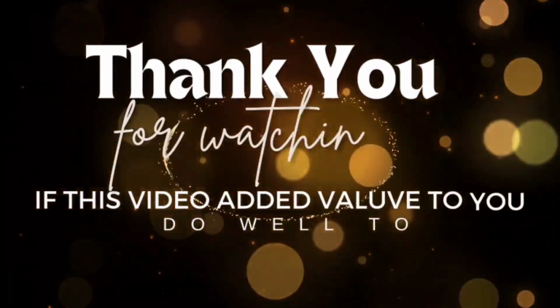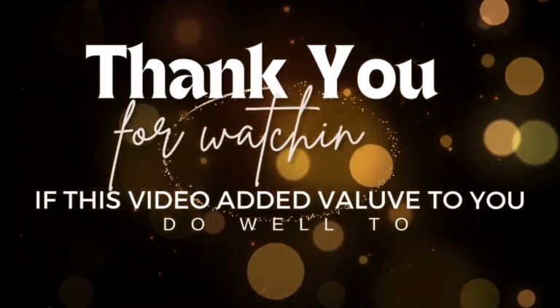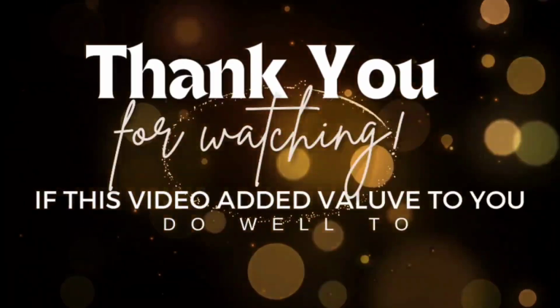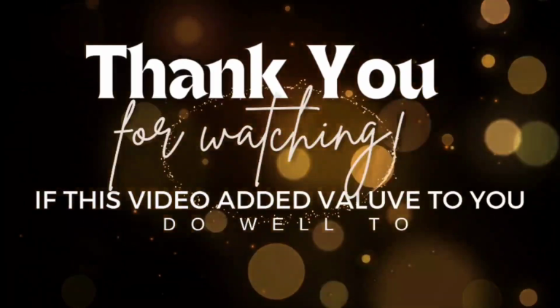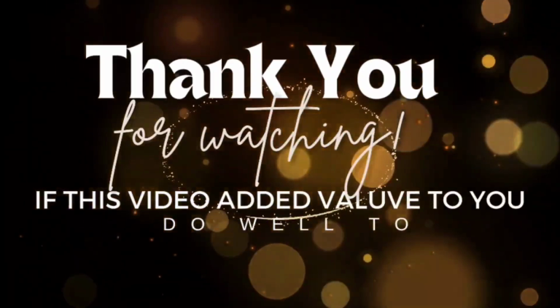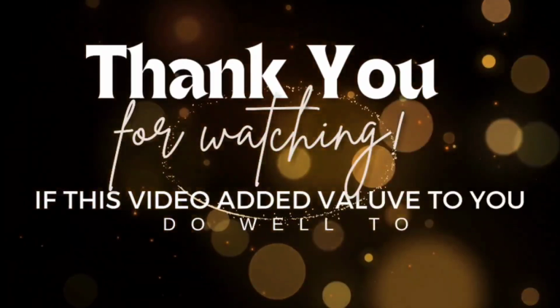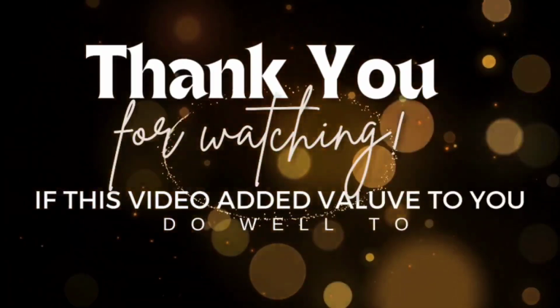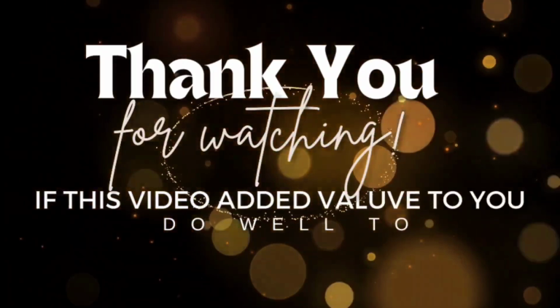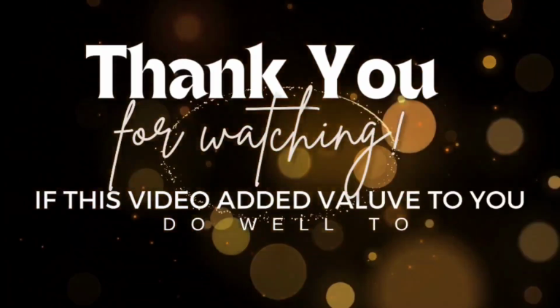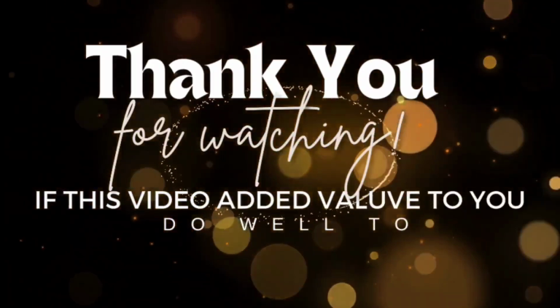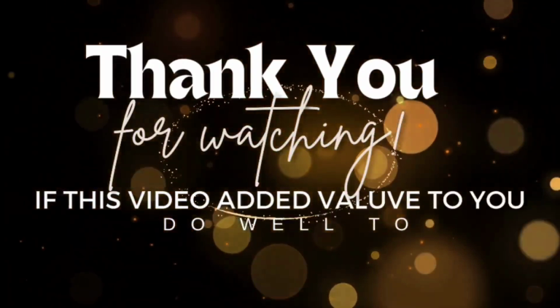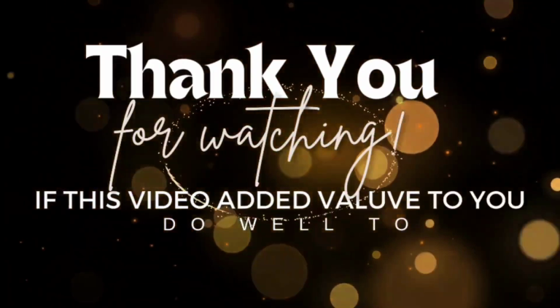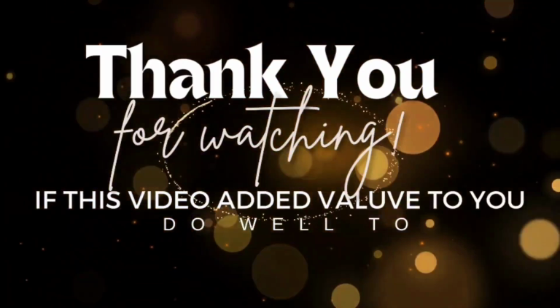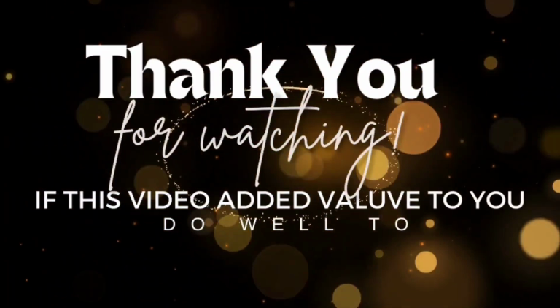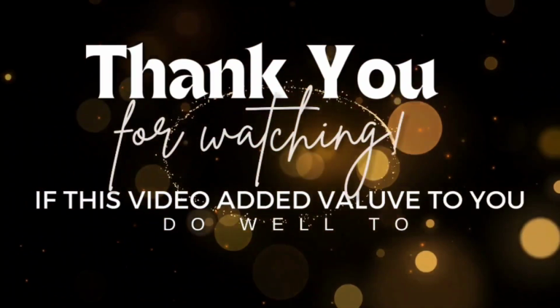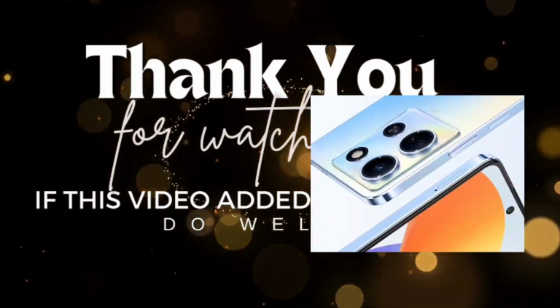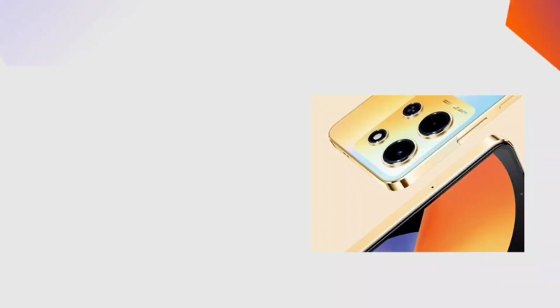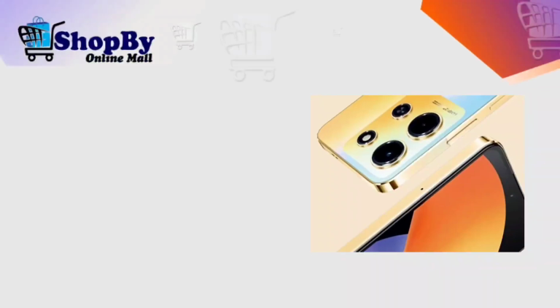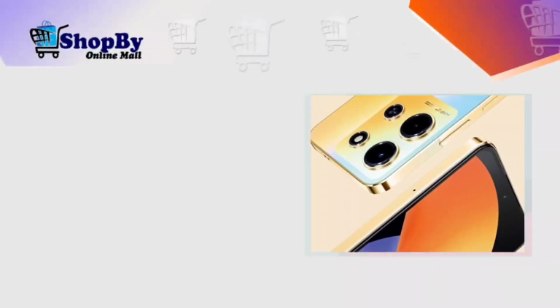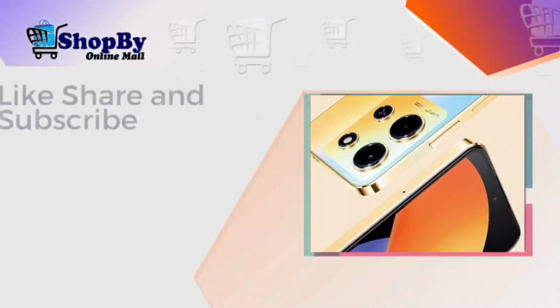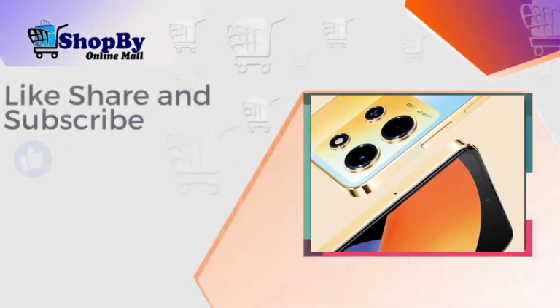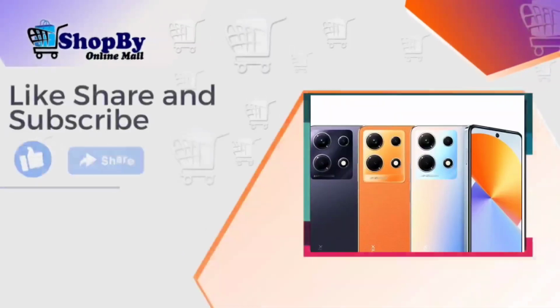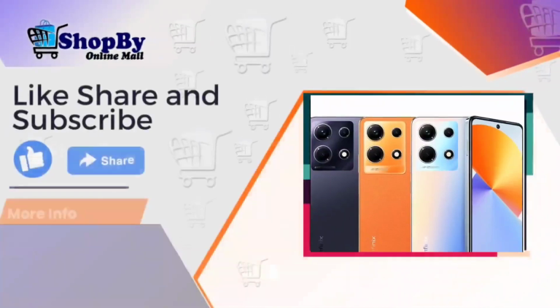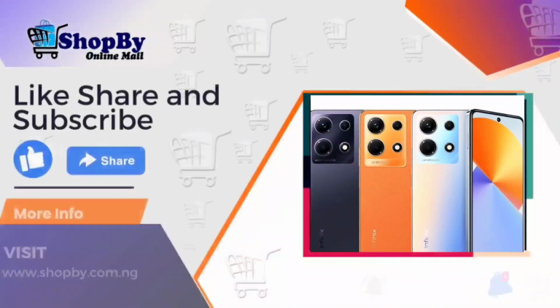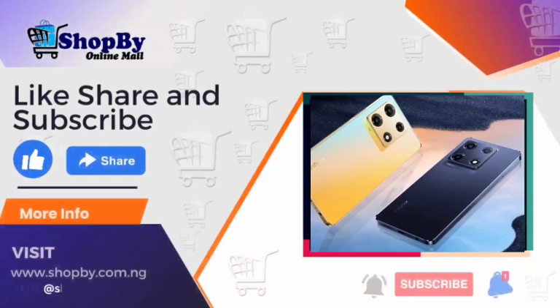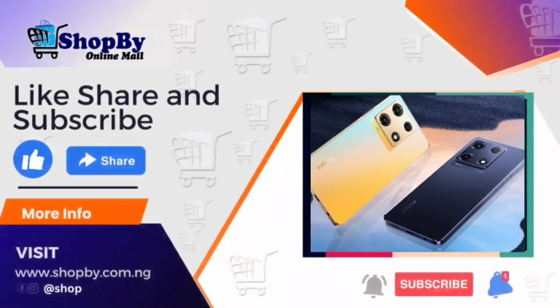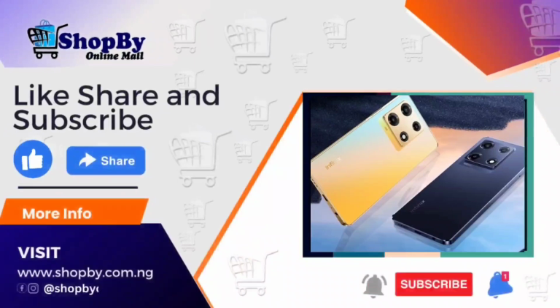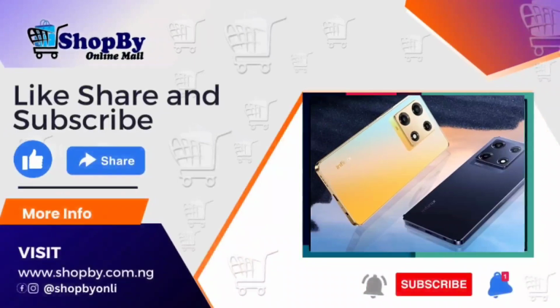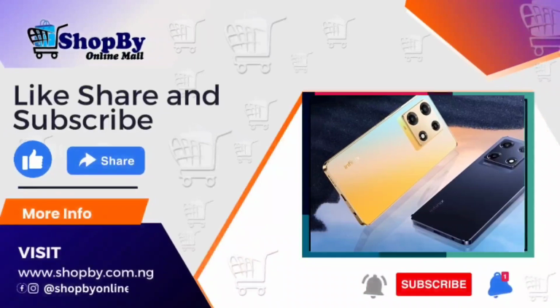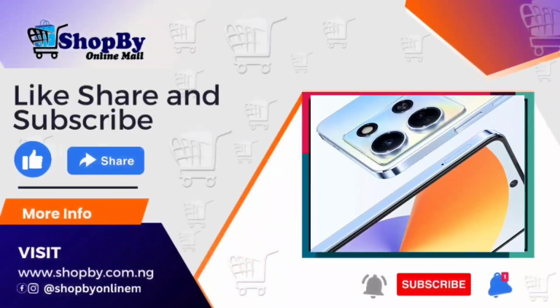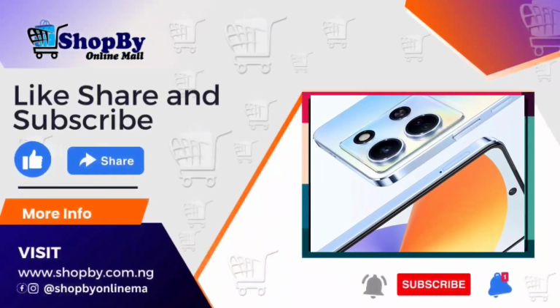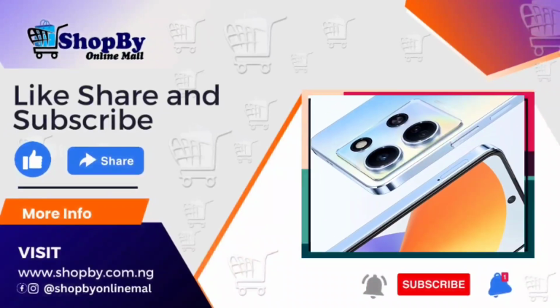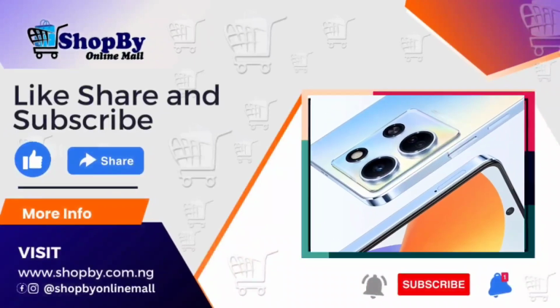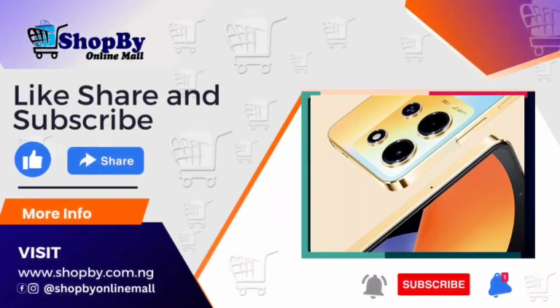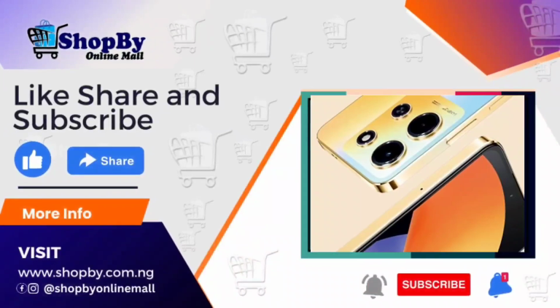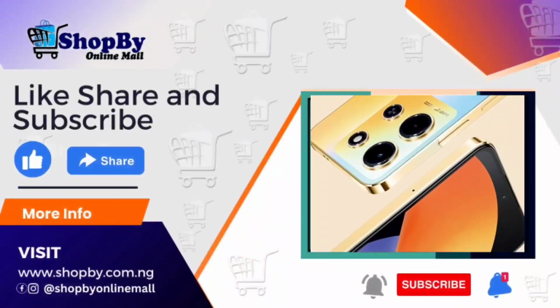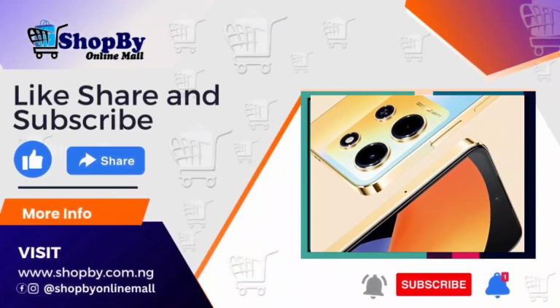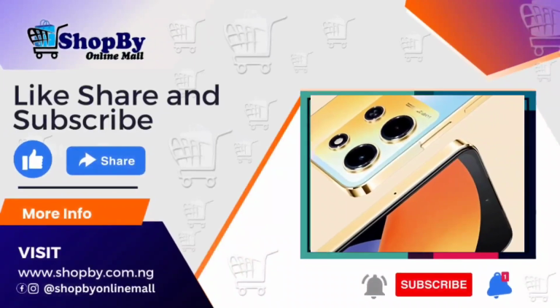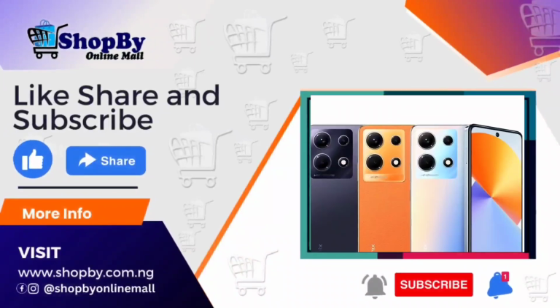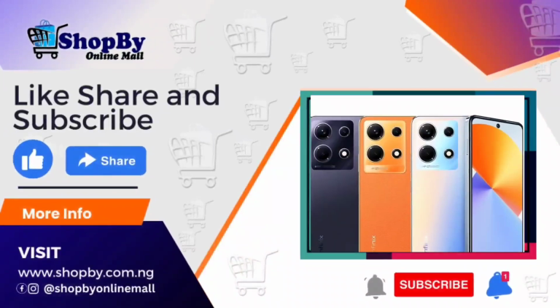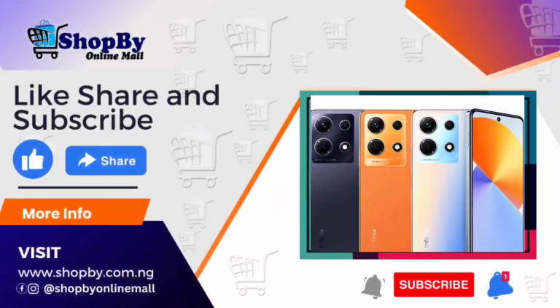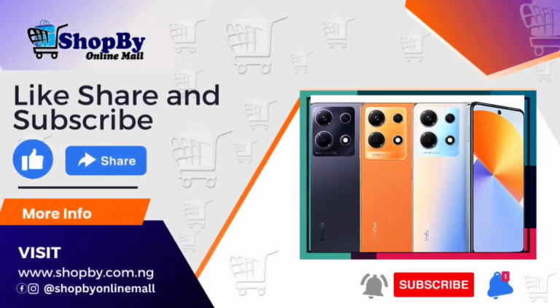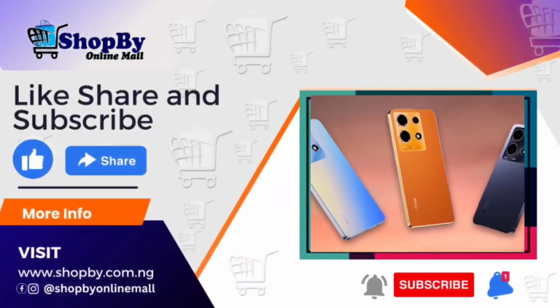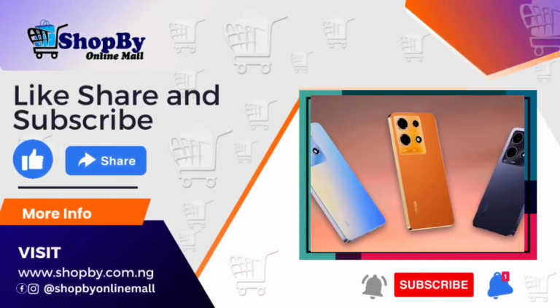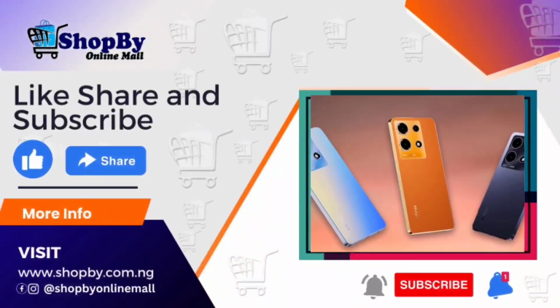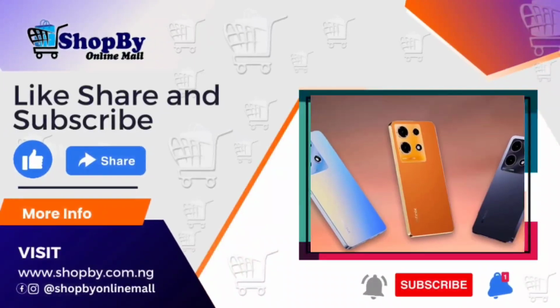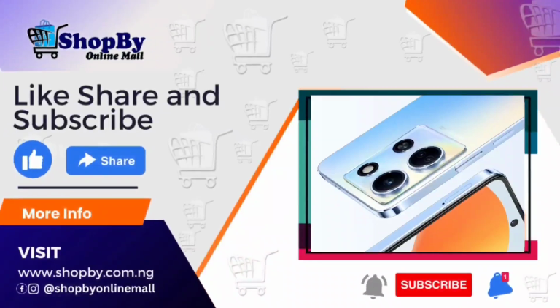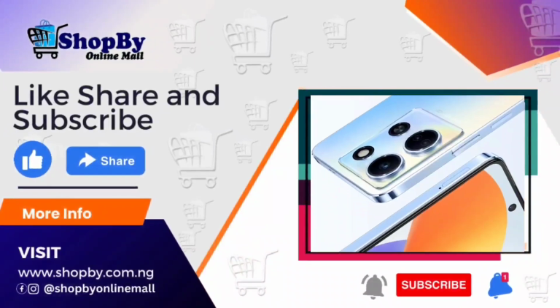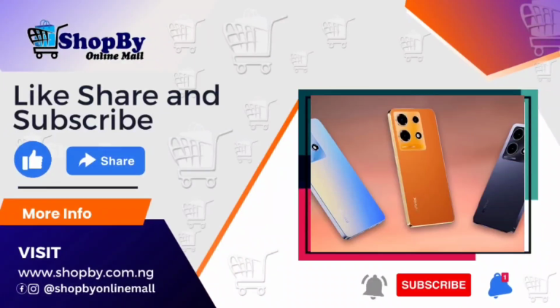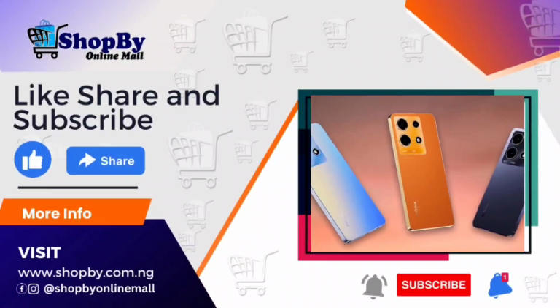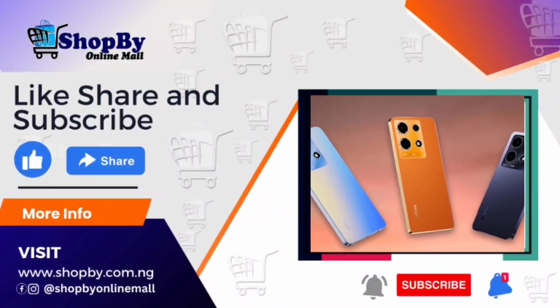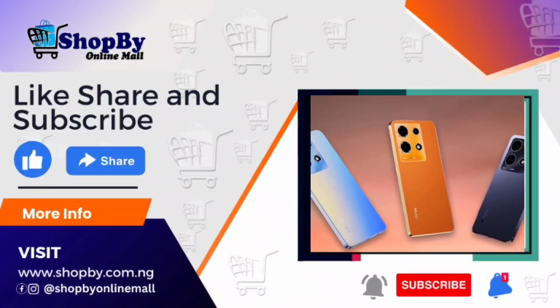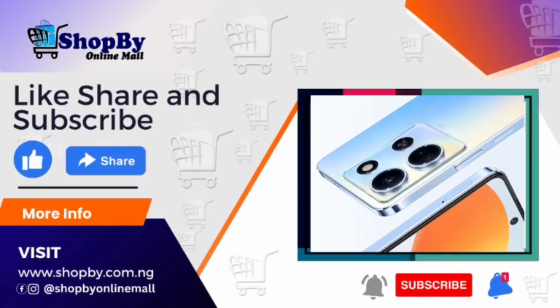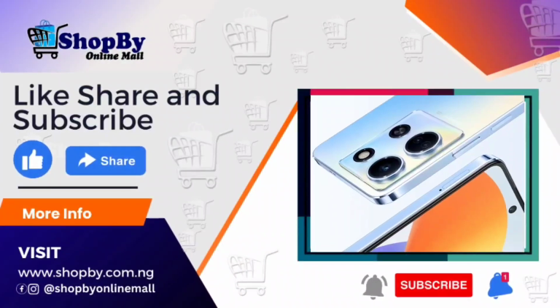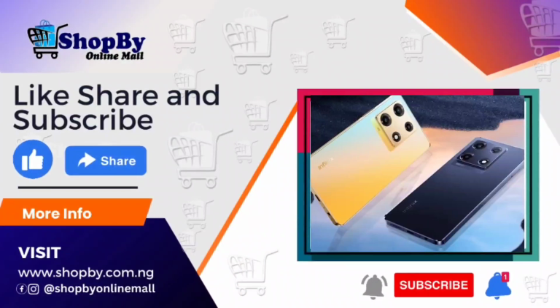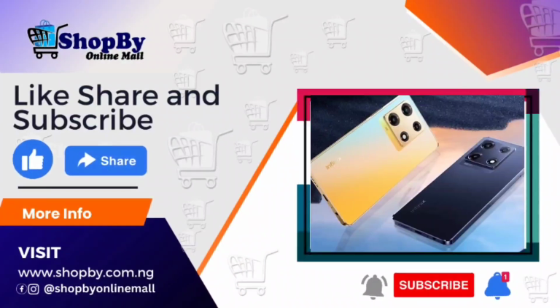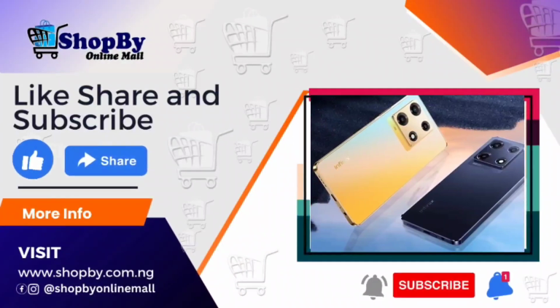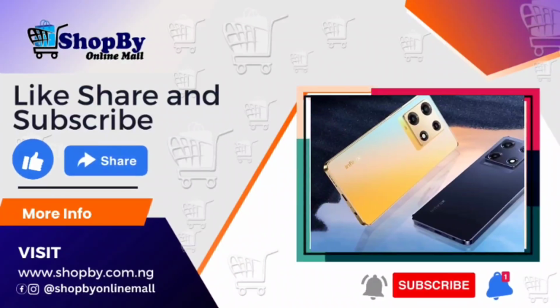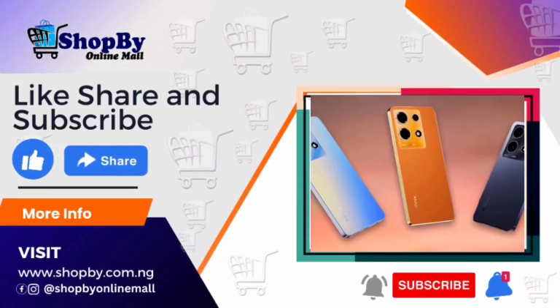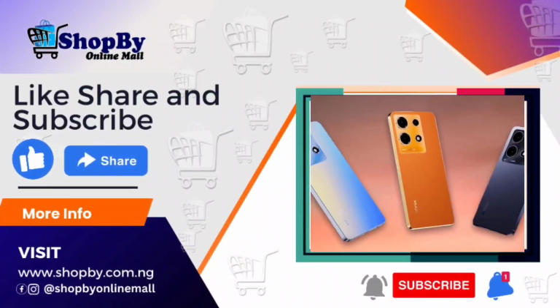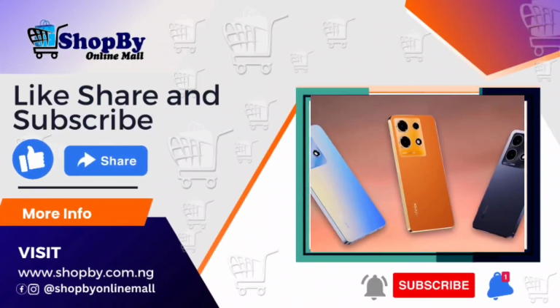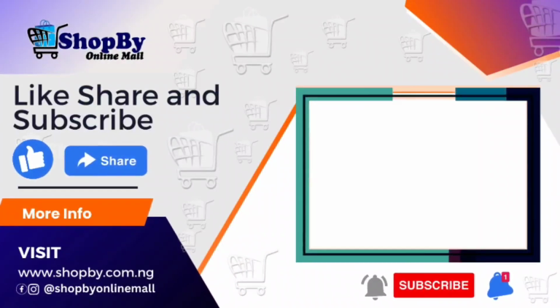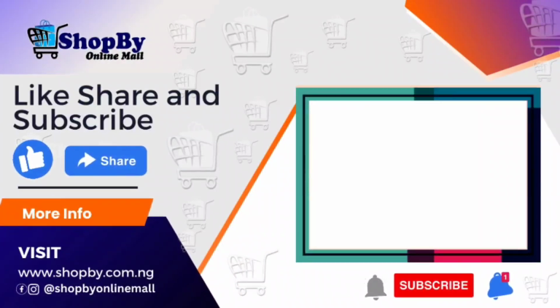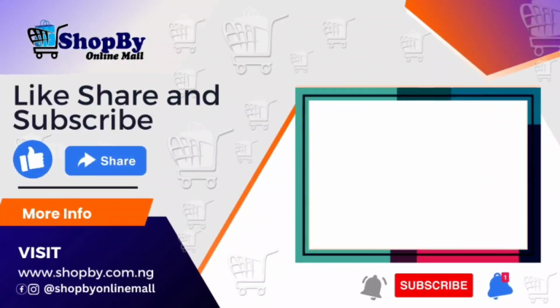If this video added value to you, kindly like, share, hit the subscribe button, and turn on the notification bell for more videos of value.